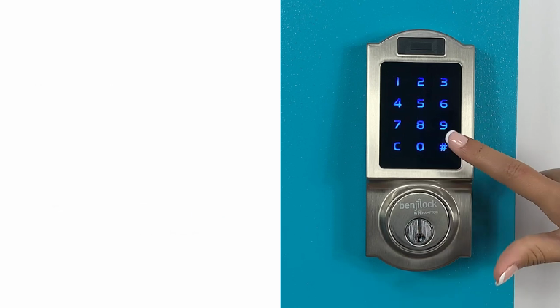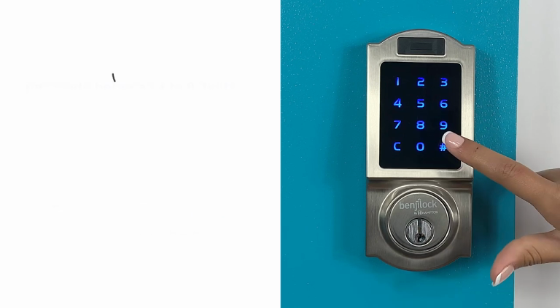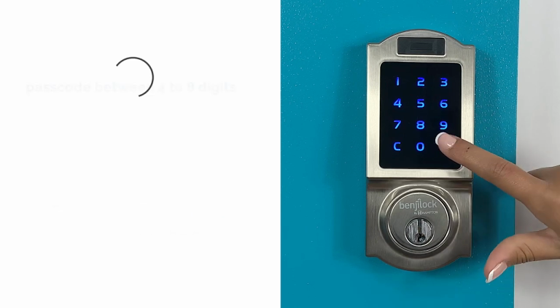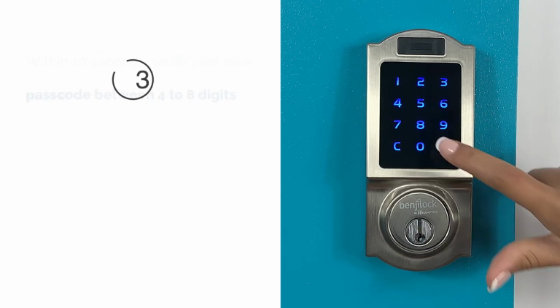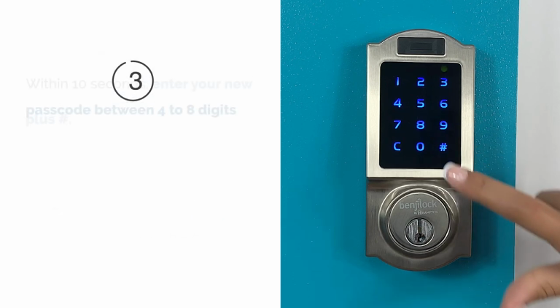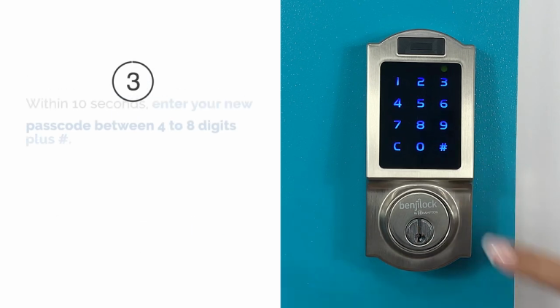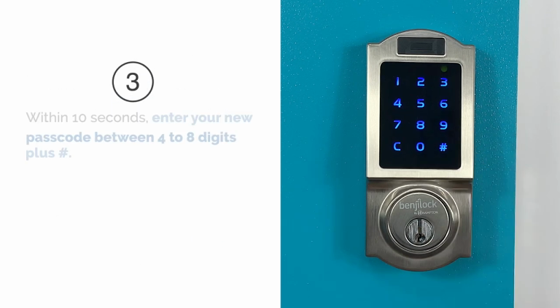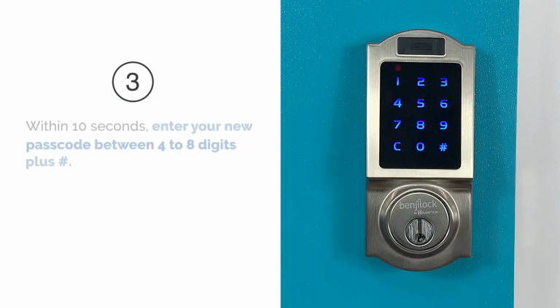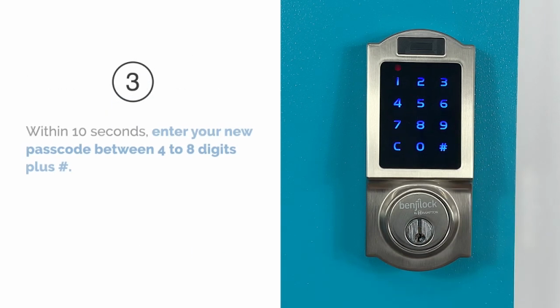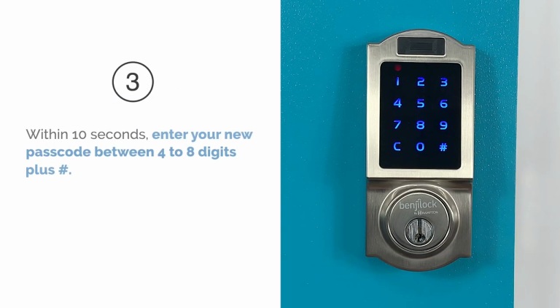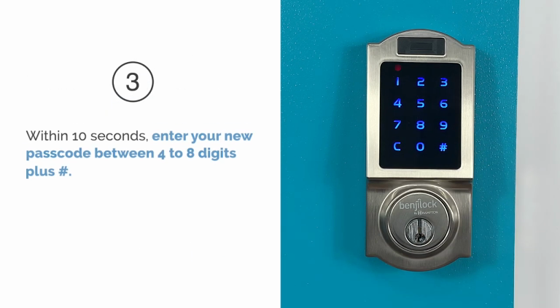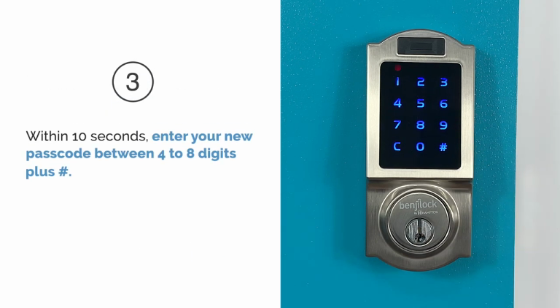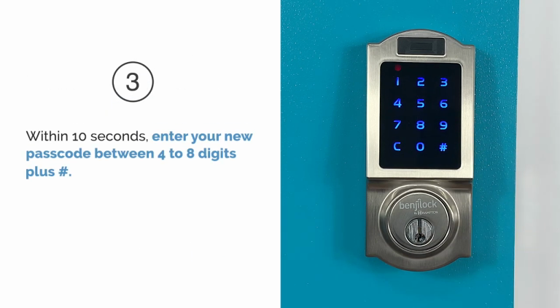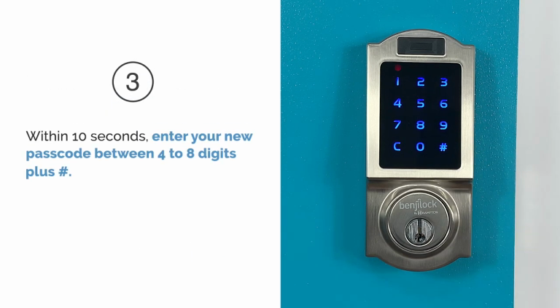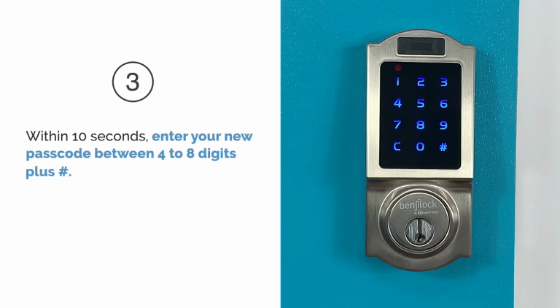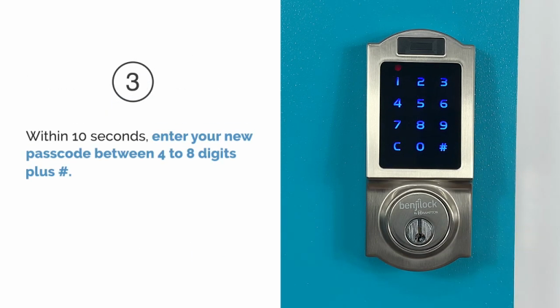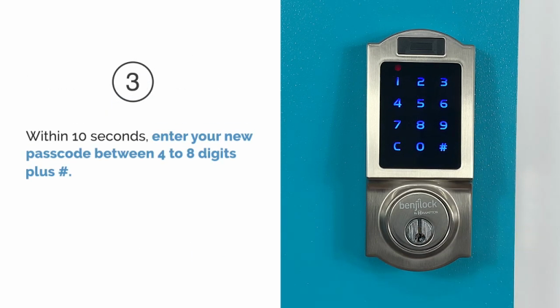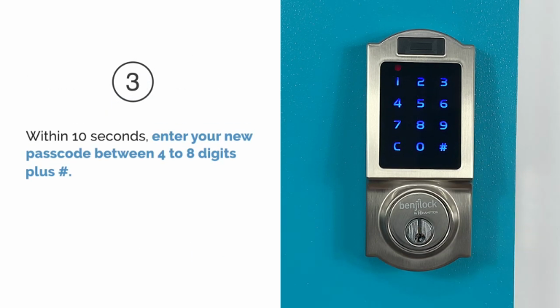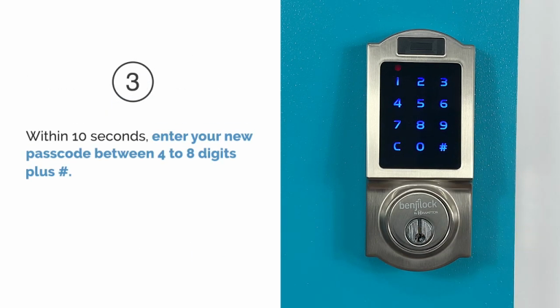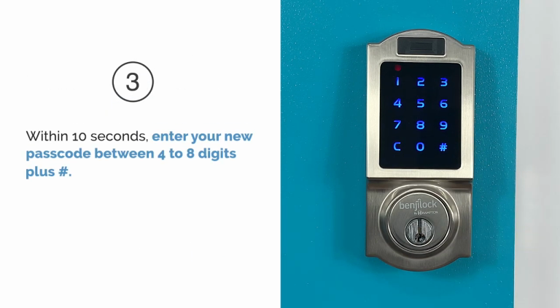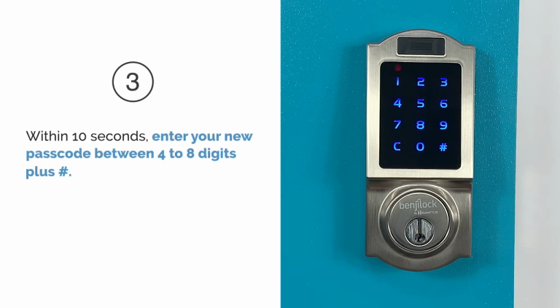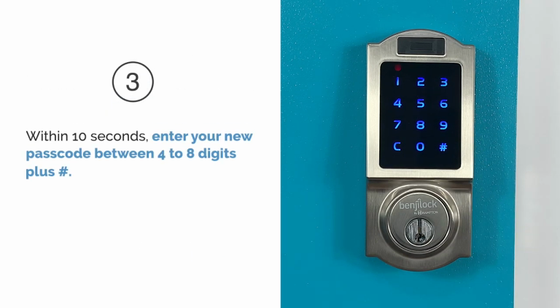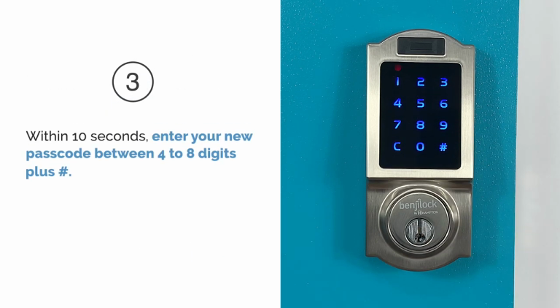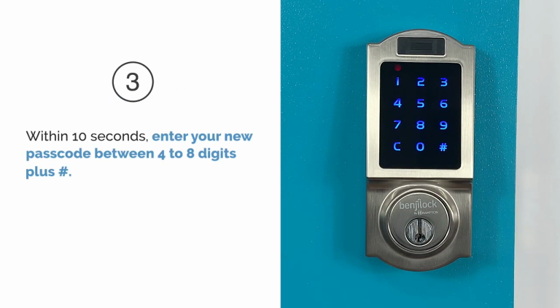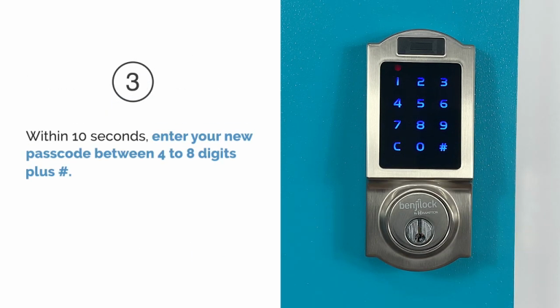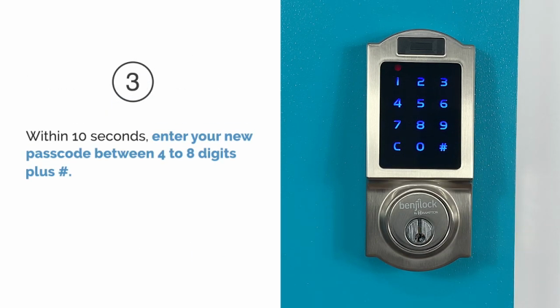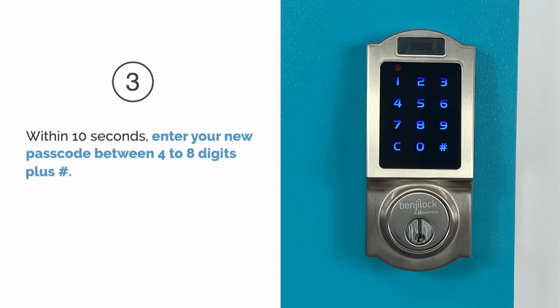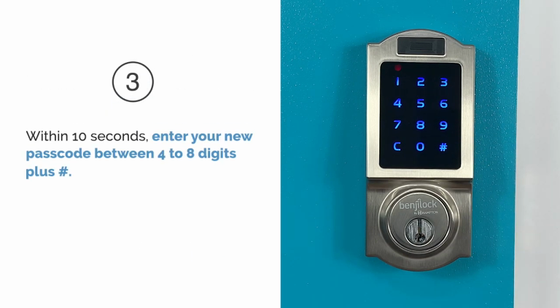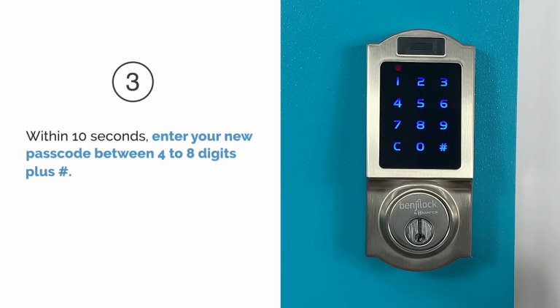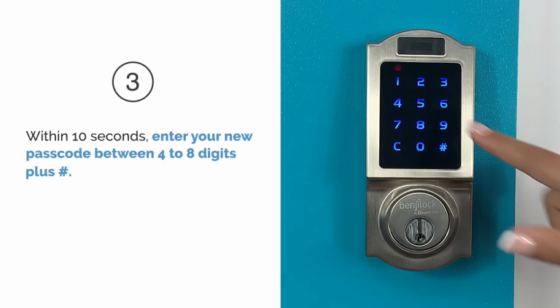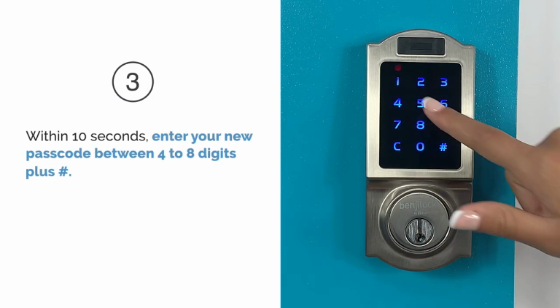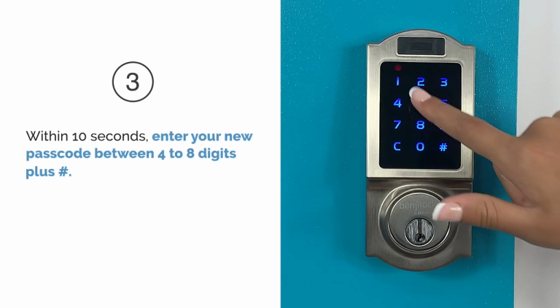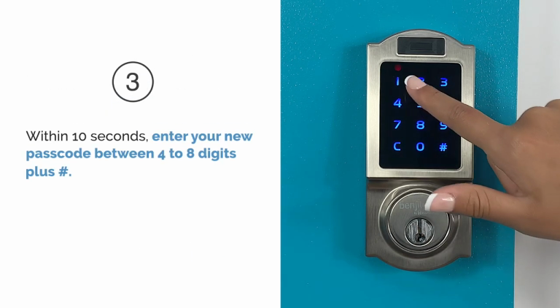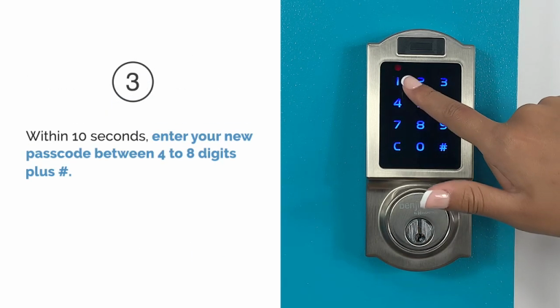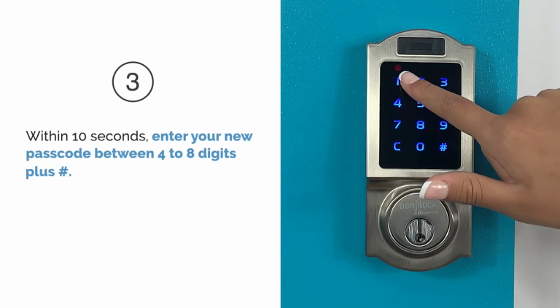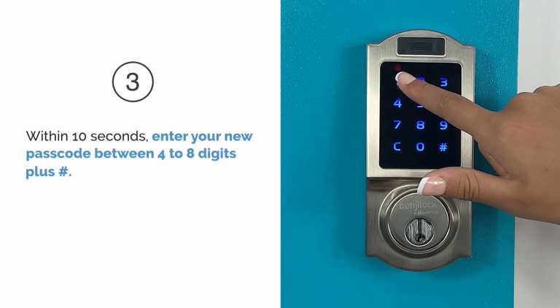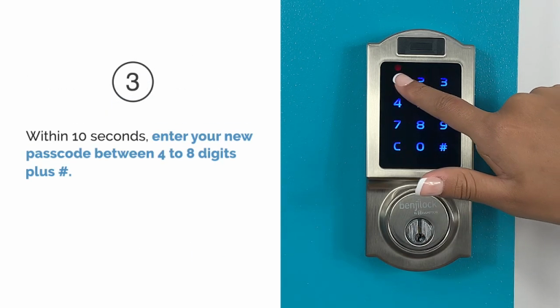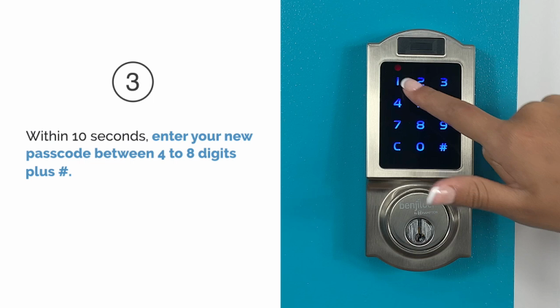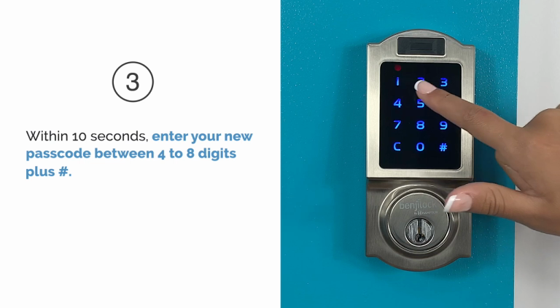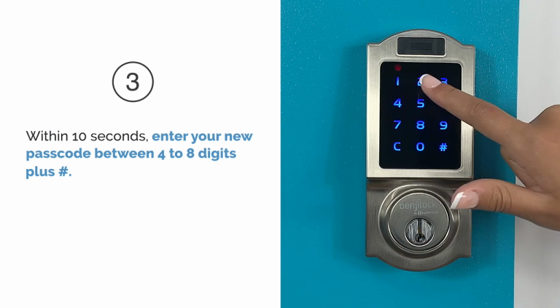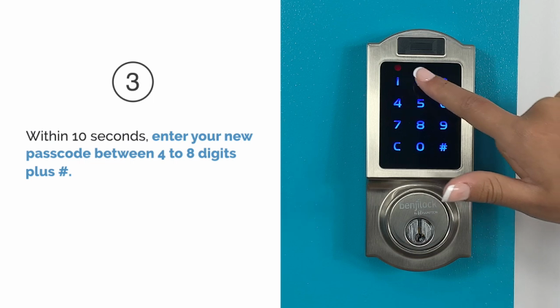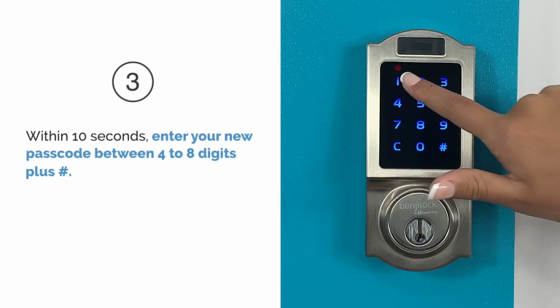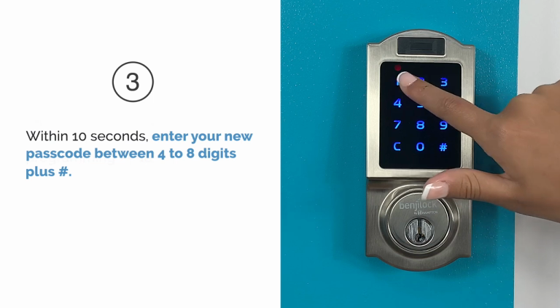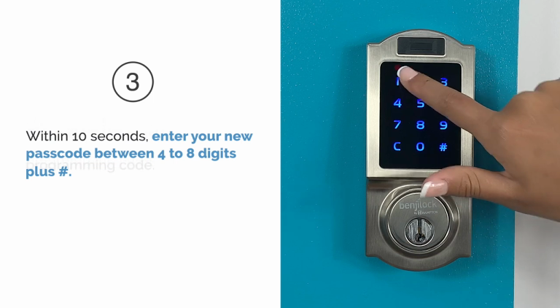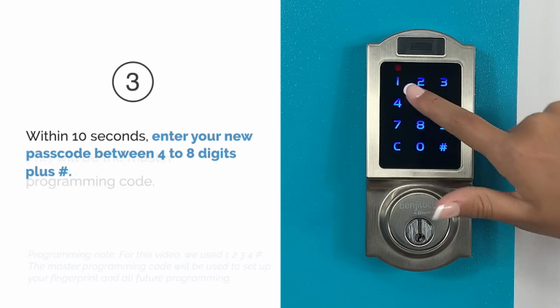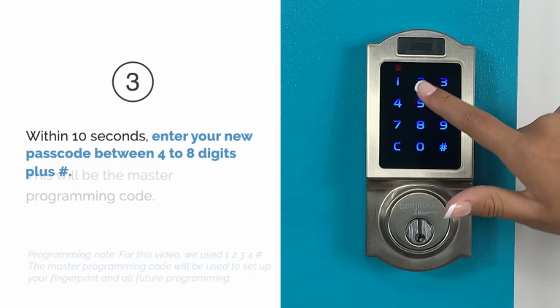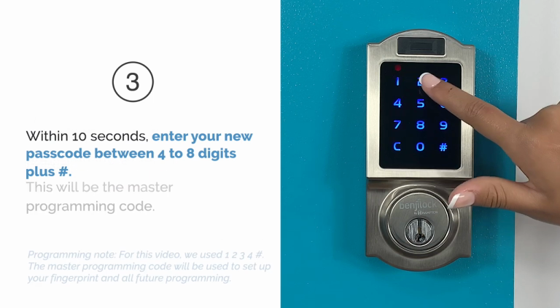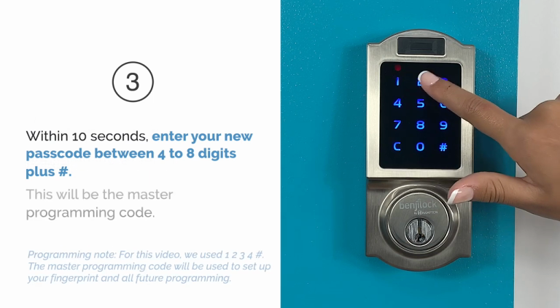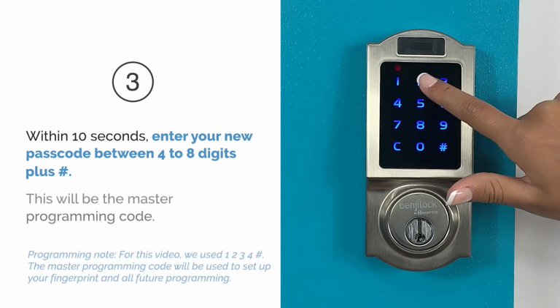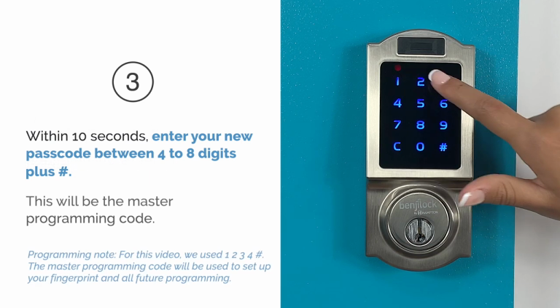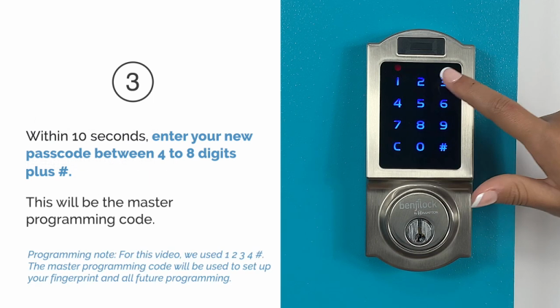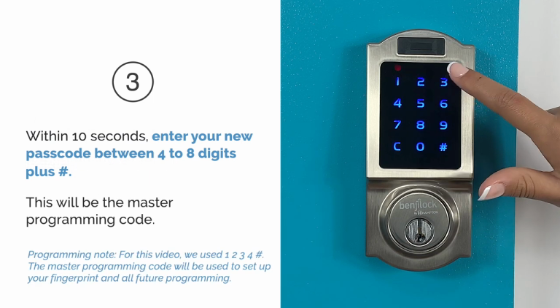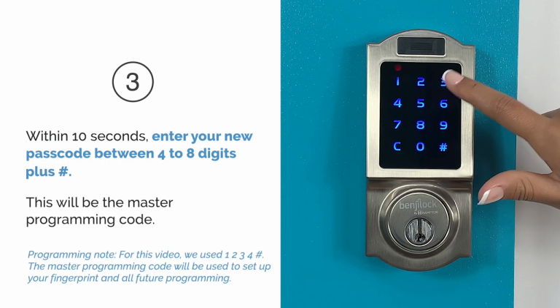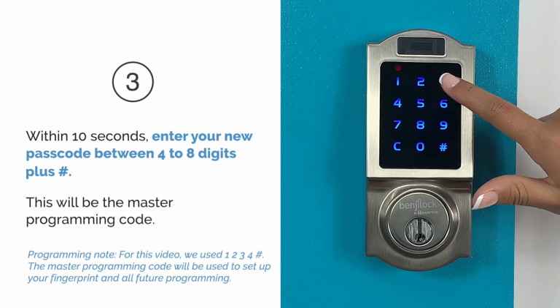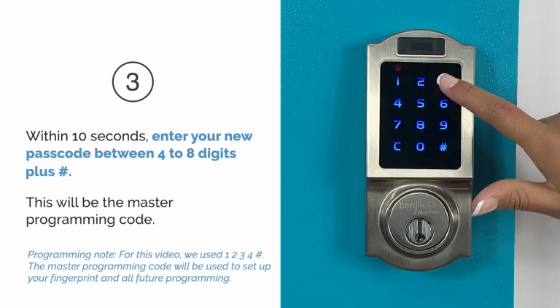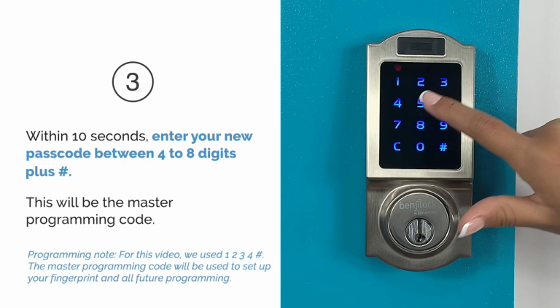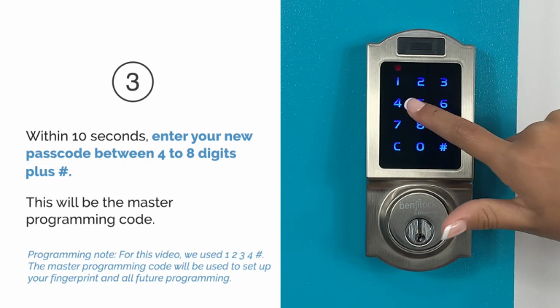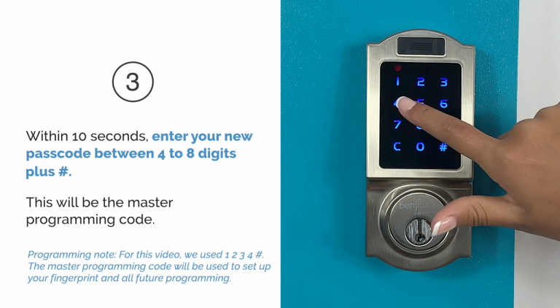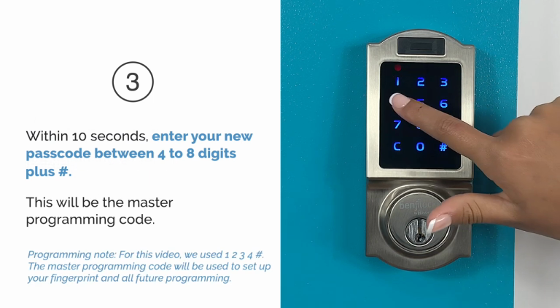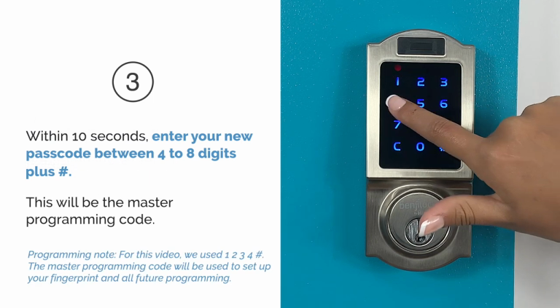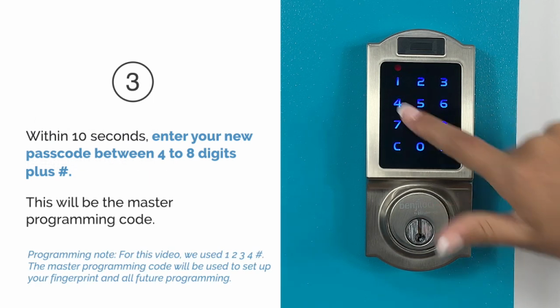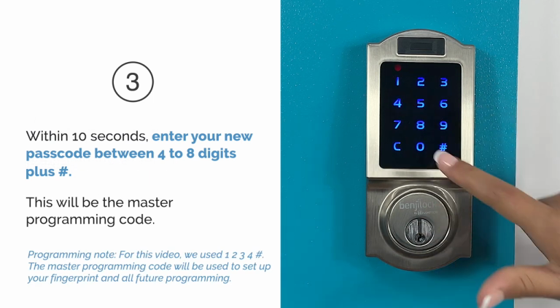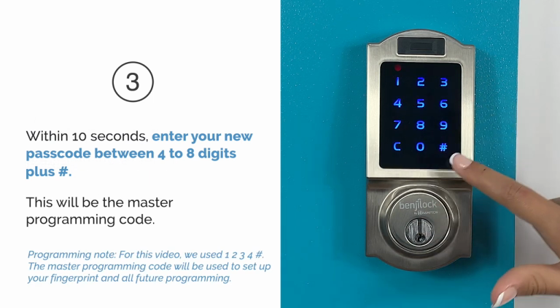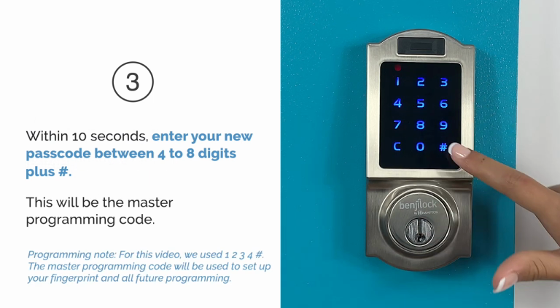Step 3. Within 10 seconds, enter your new passcode between 4 to 8 digits plus pound. This will be the master programming code.